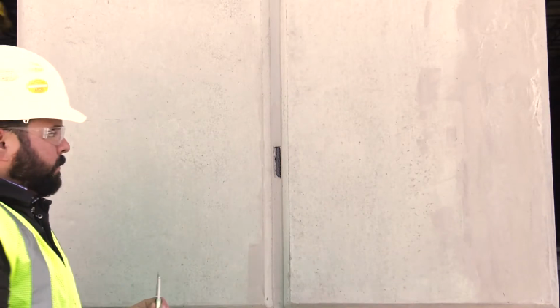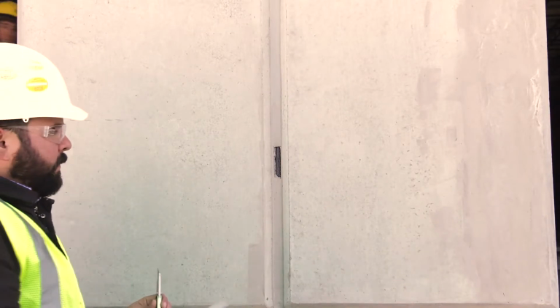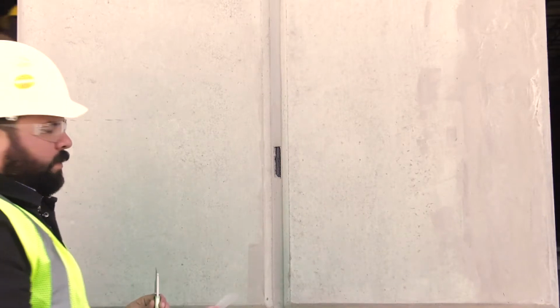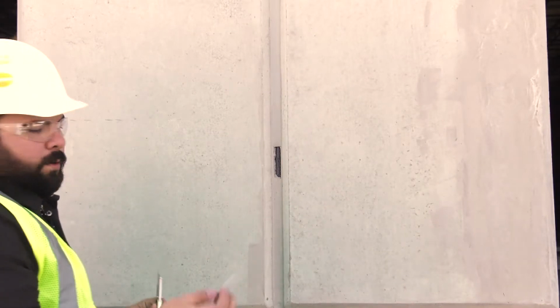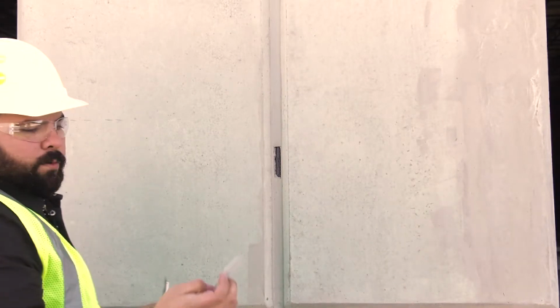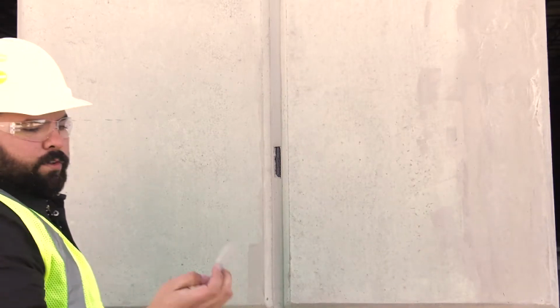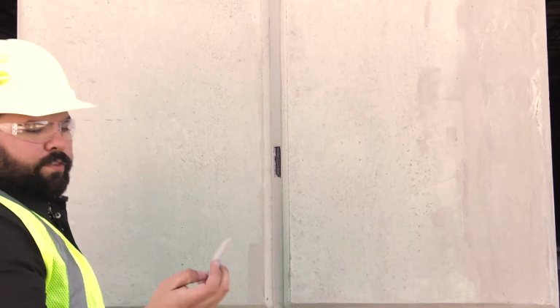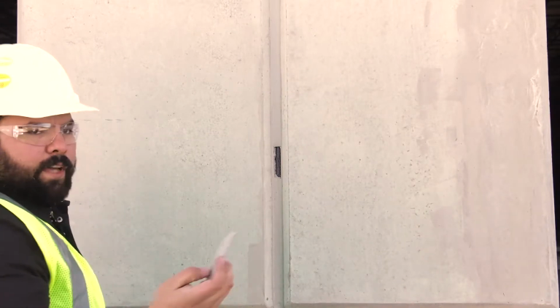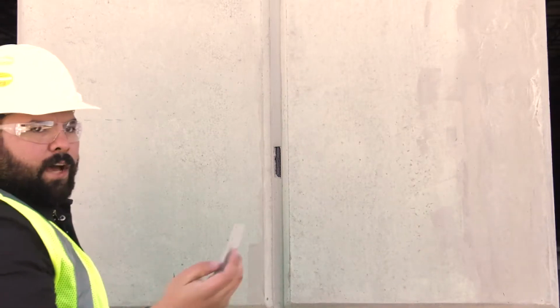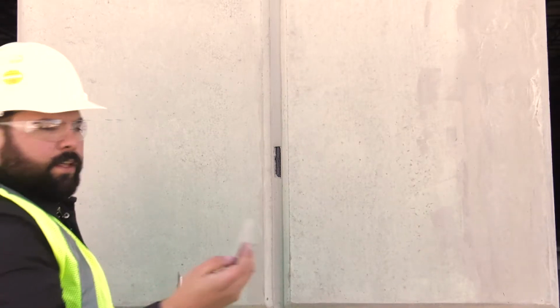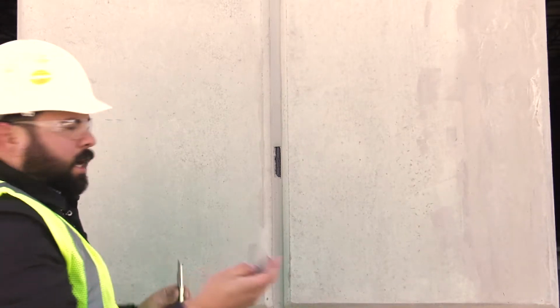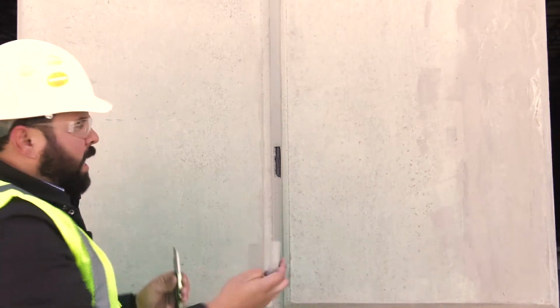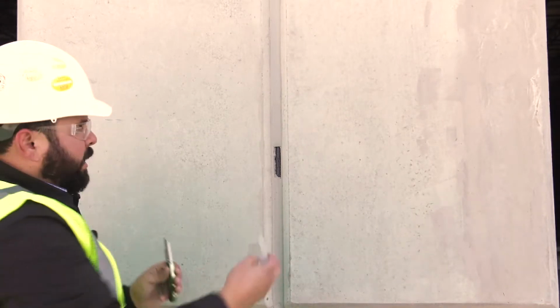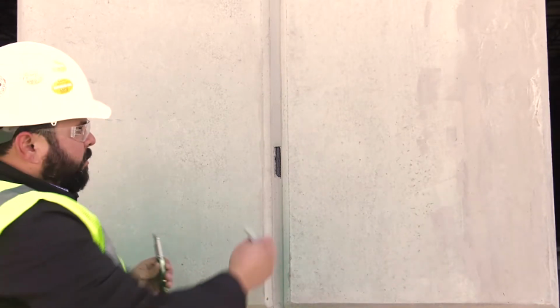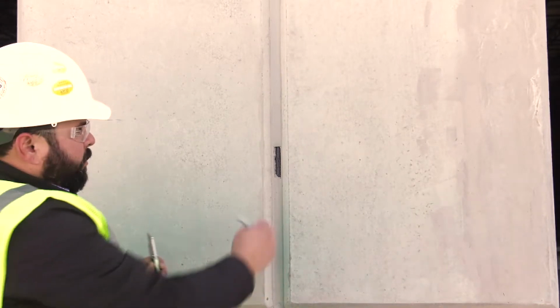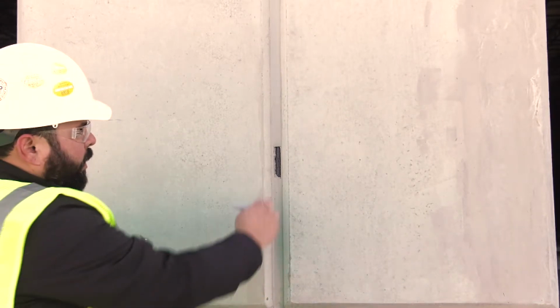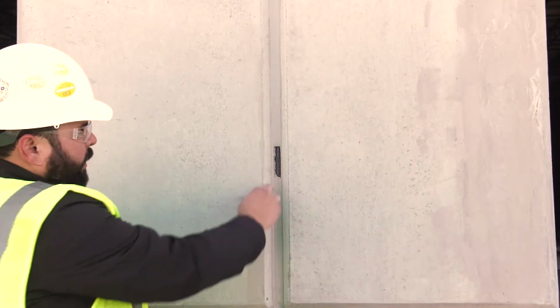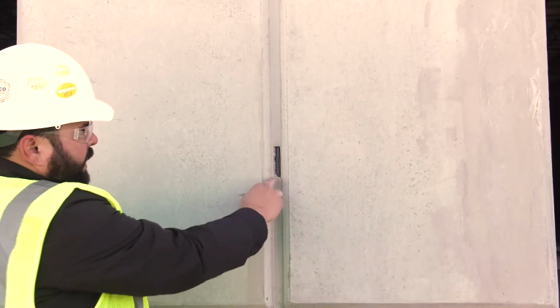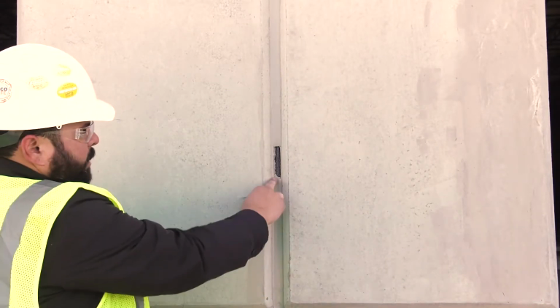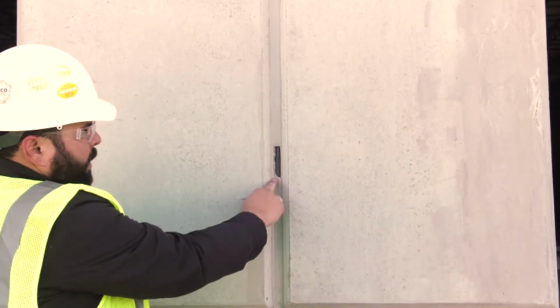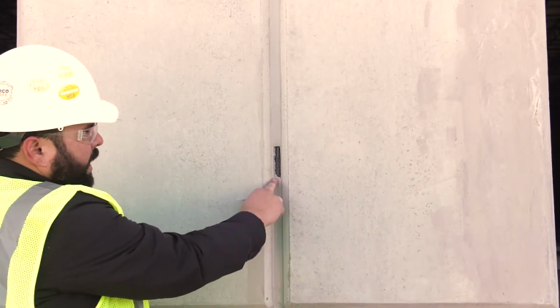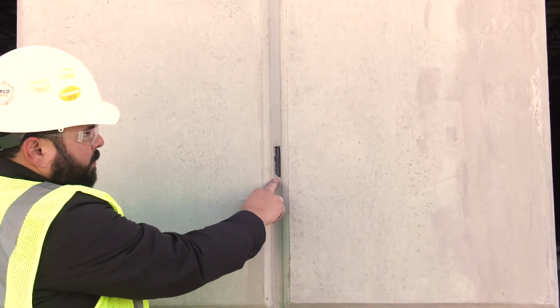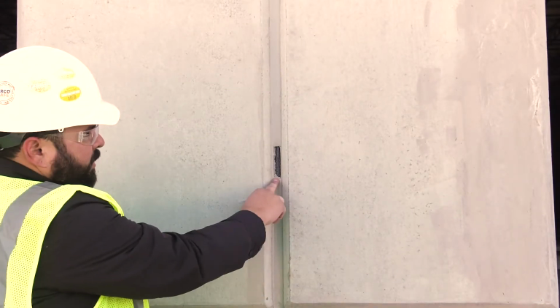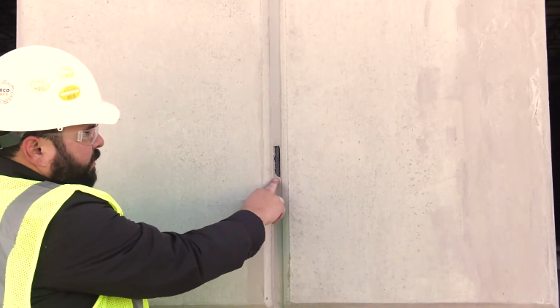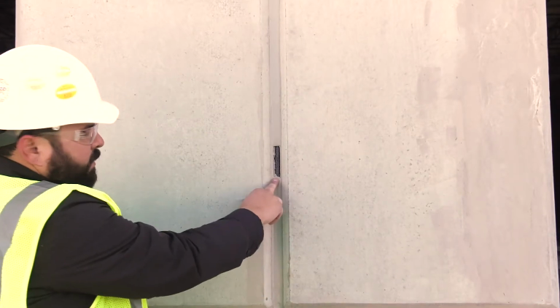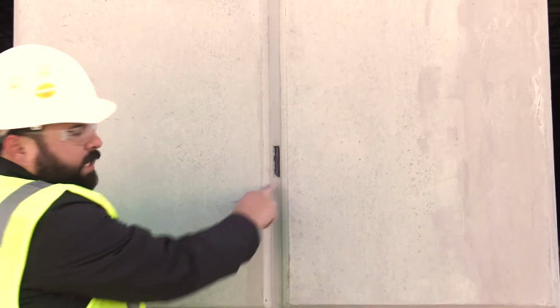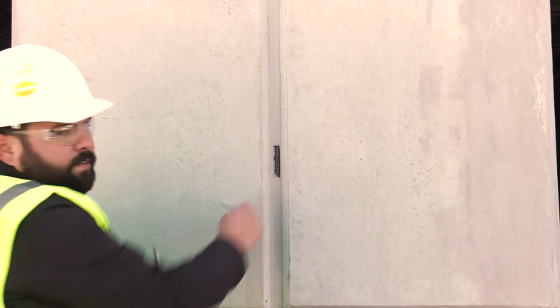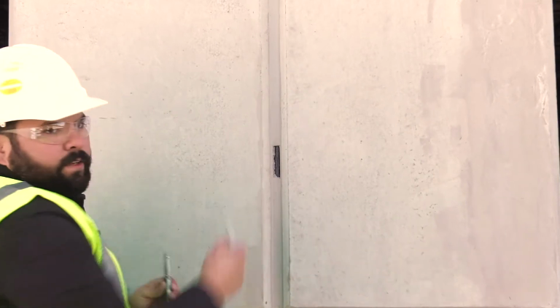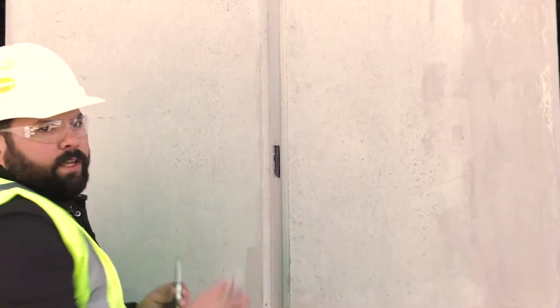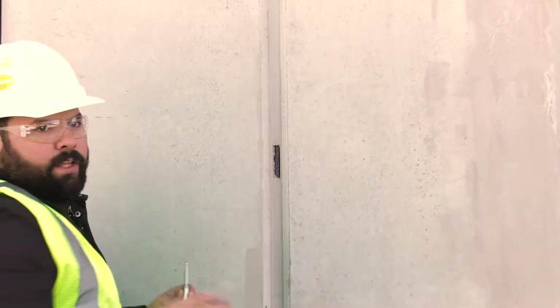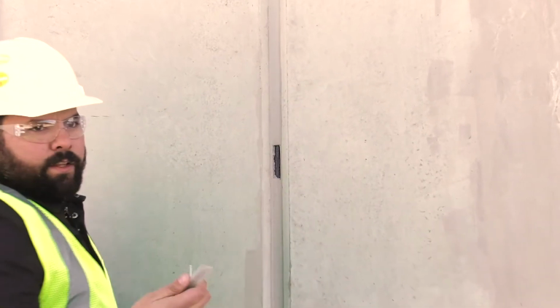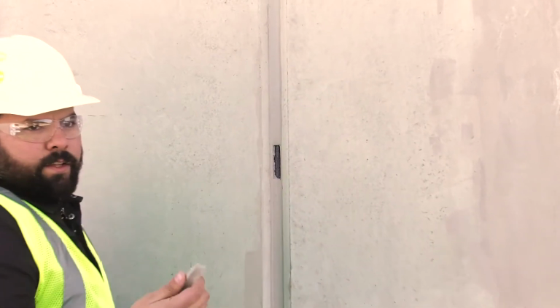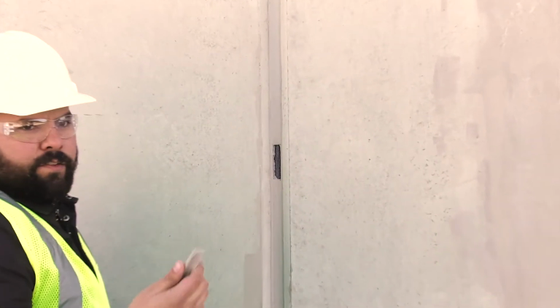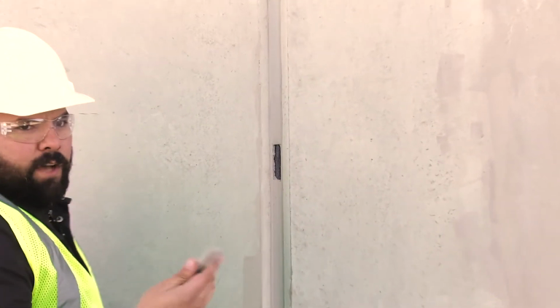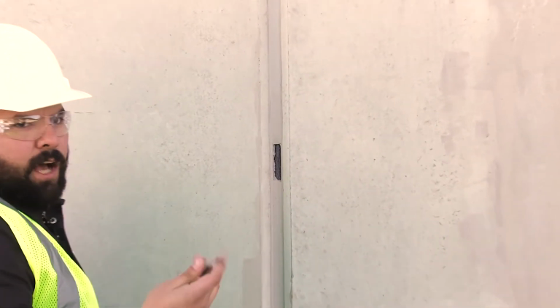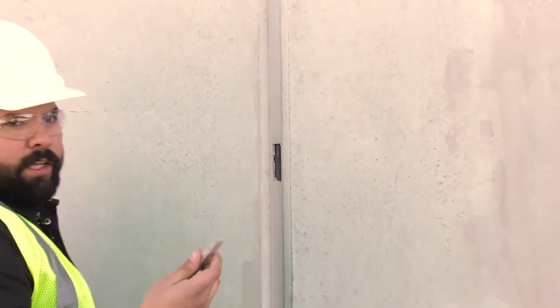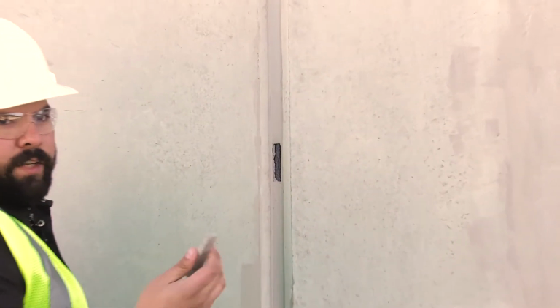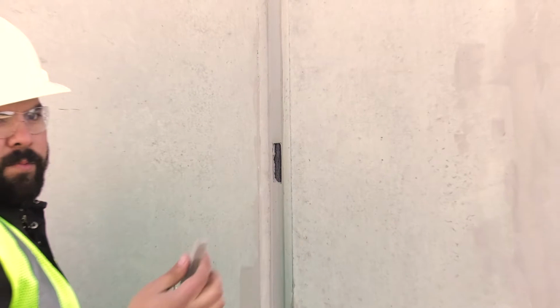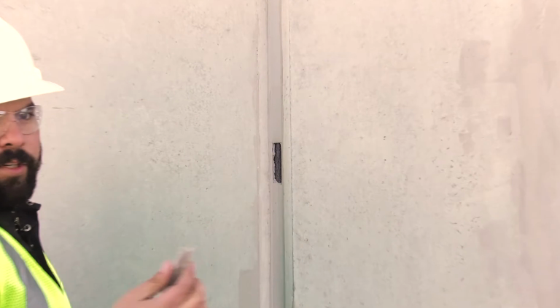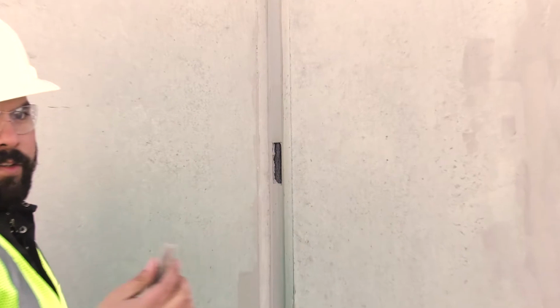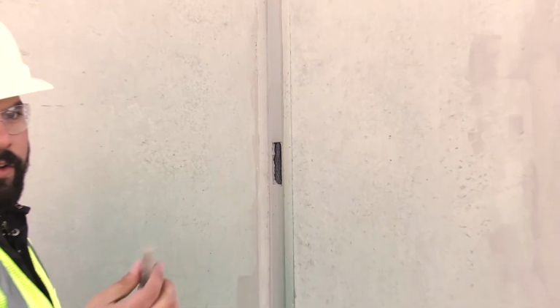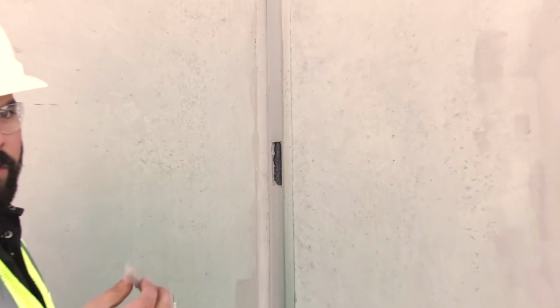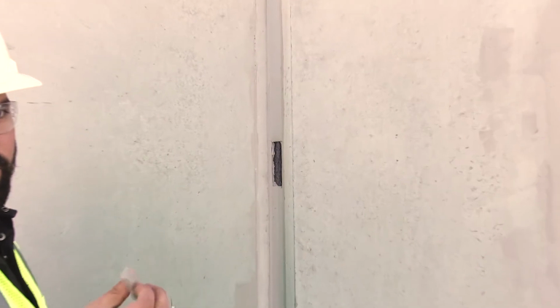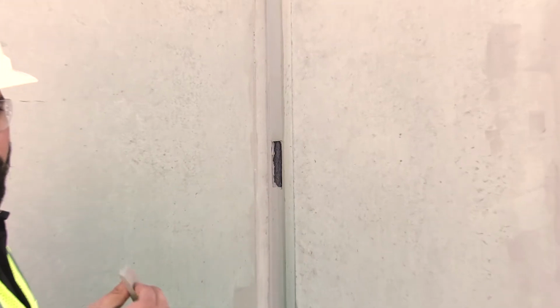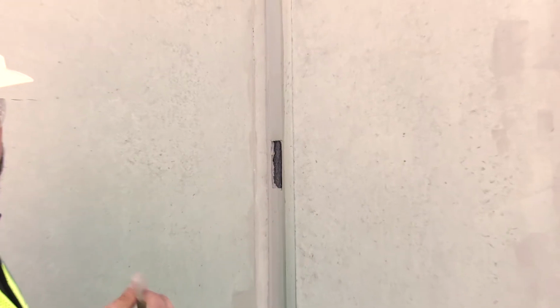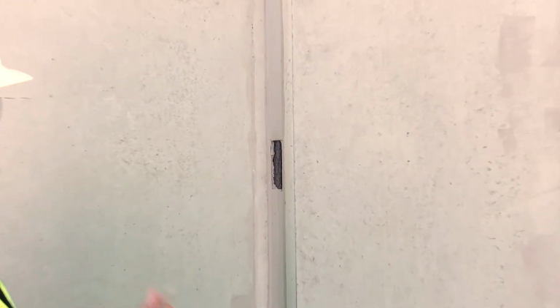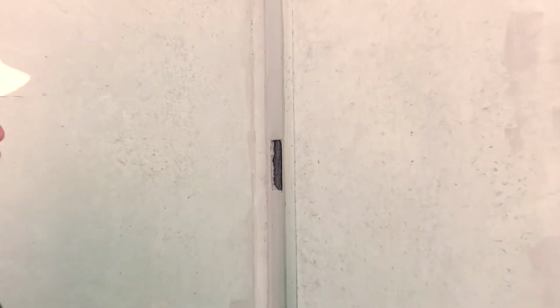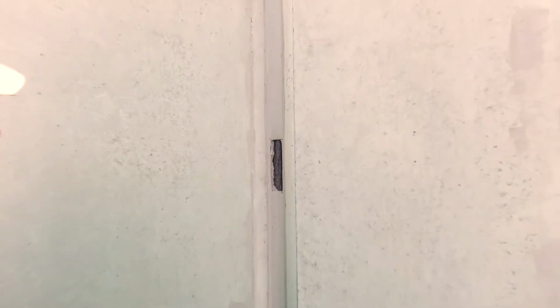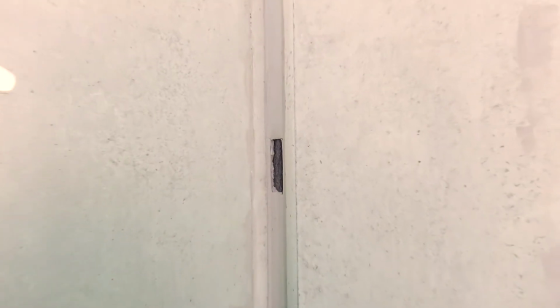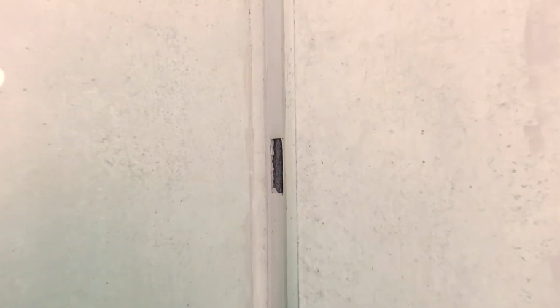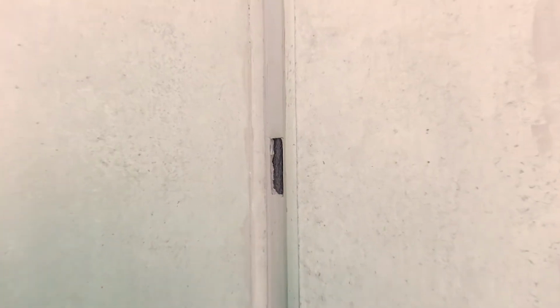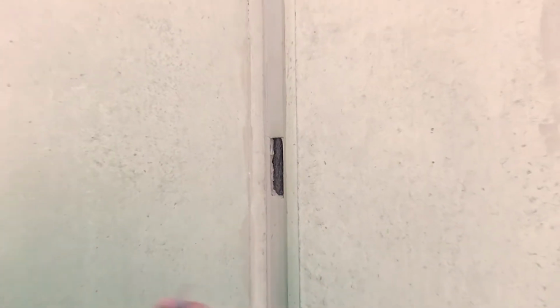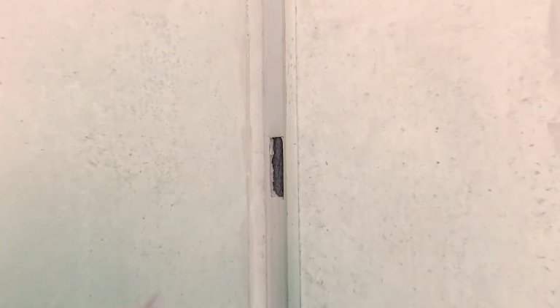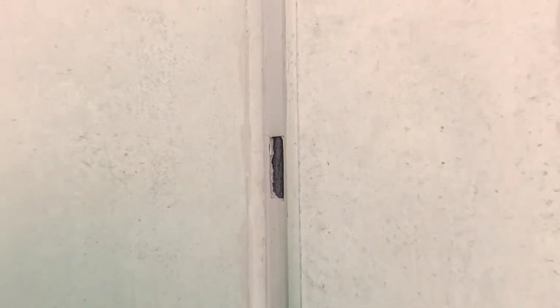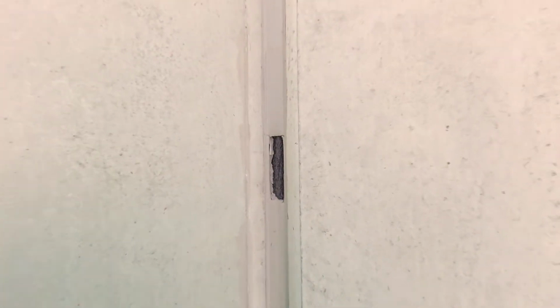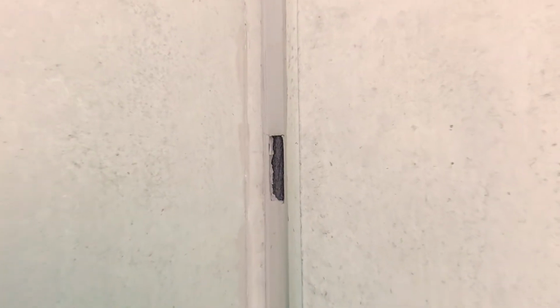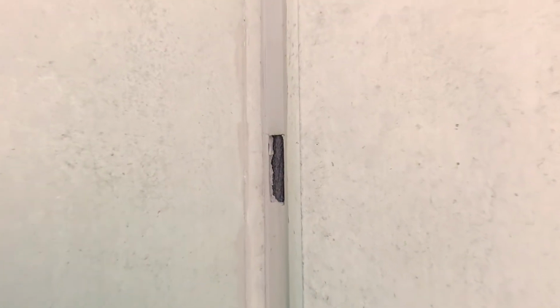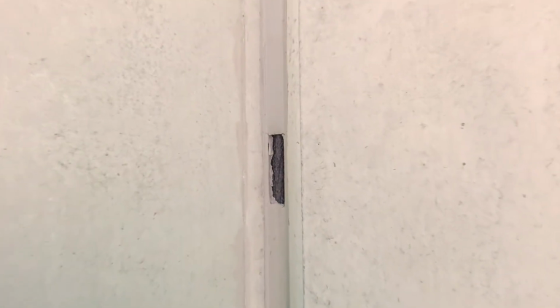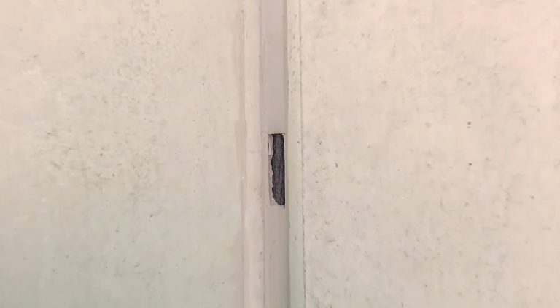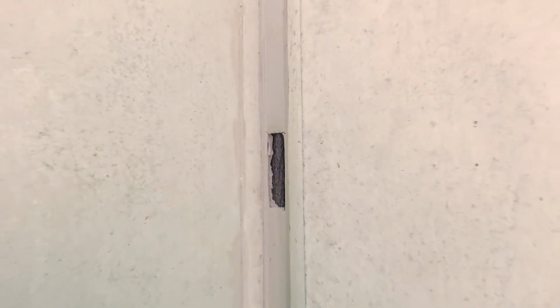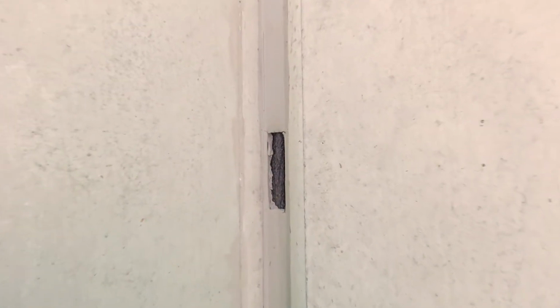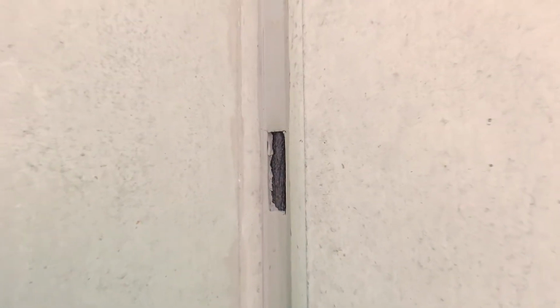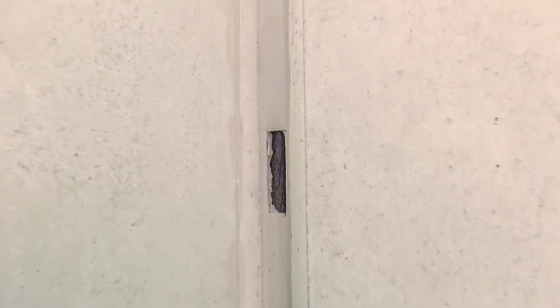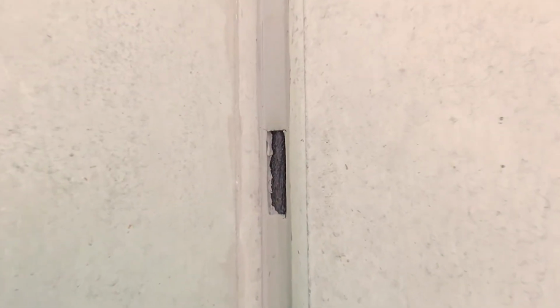You can see how the caulking broke at the bottom of the slits. This caulking has been installed properly and it is bonding properly to the concrete.